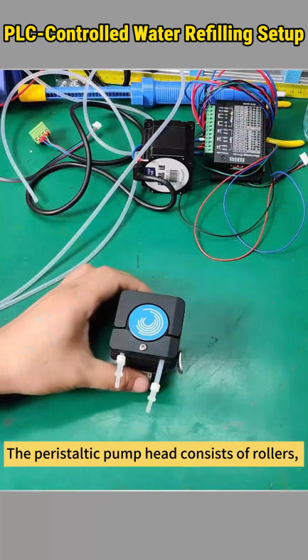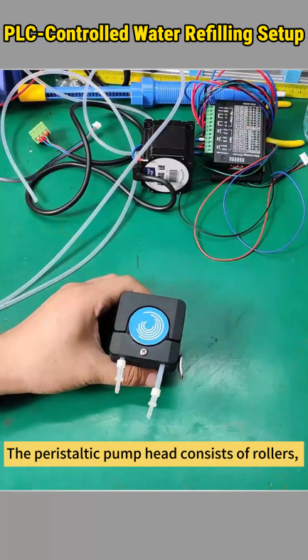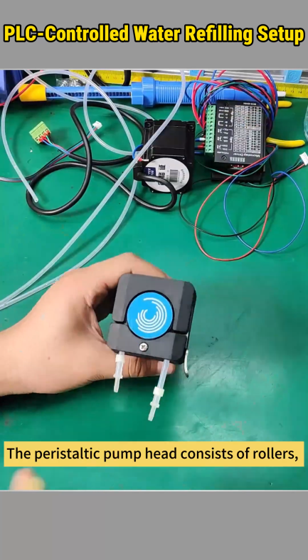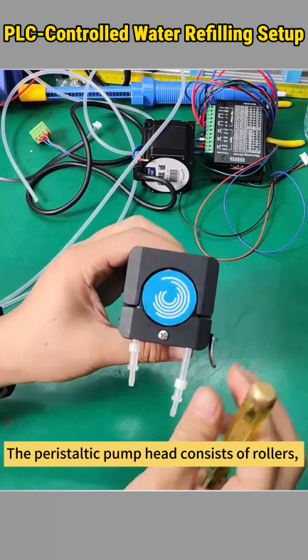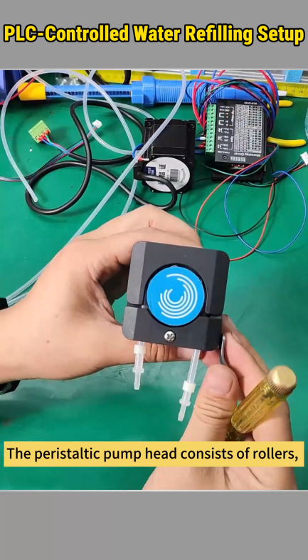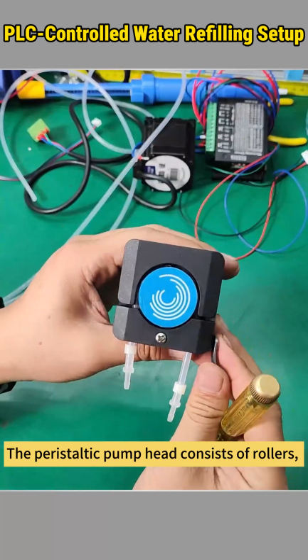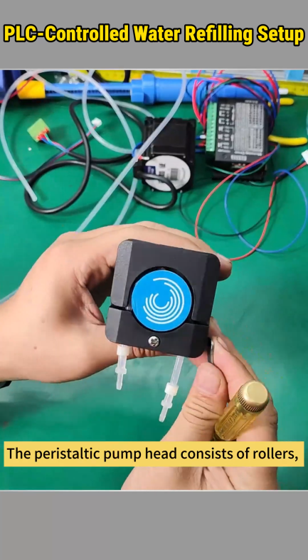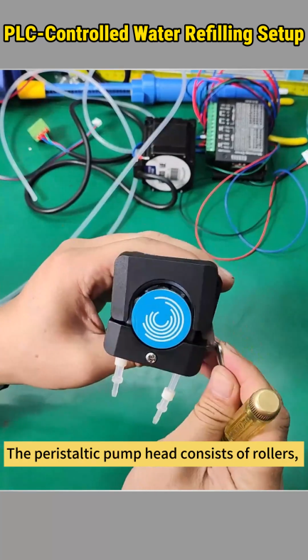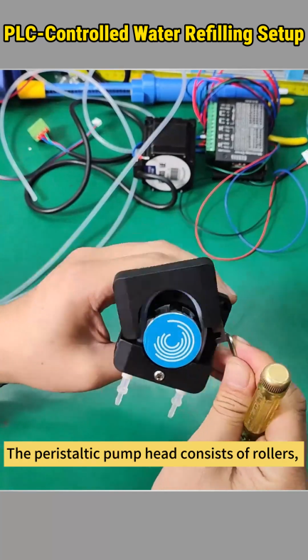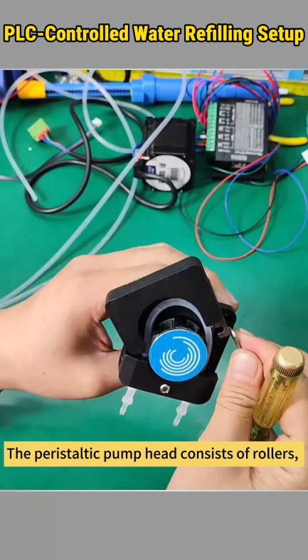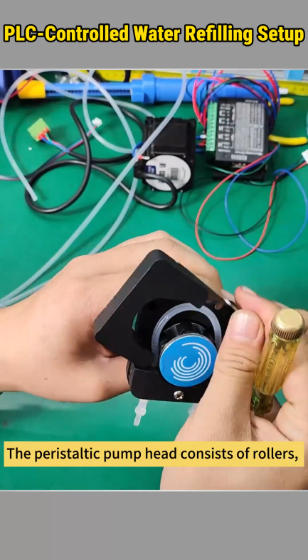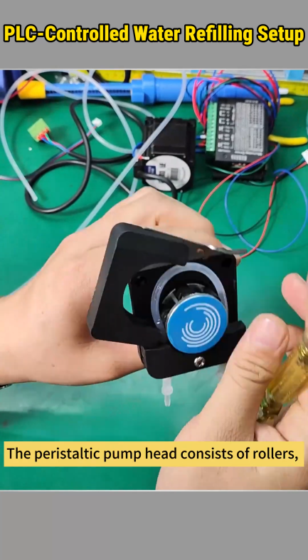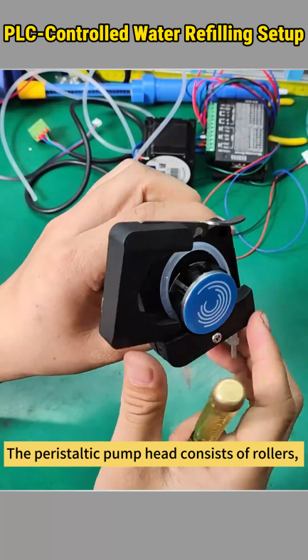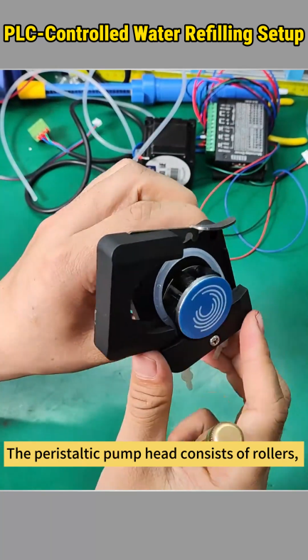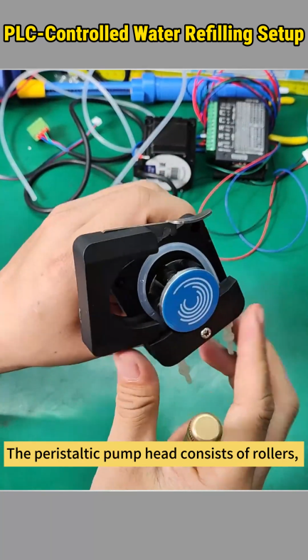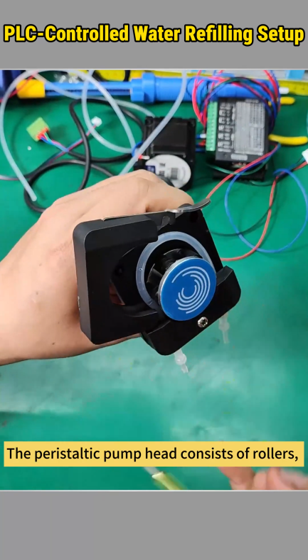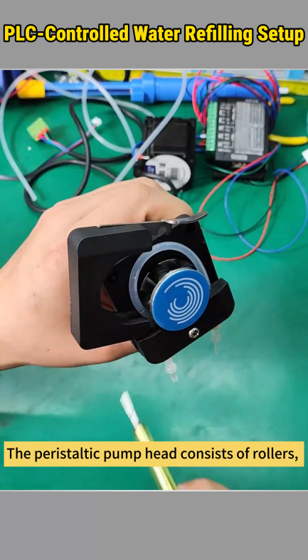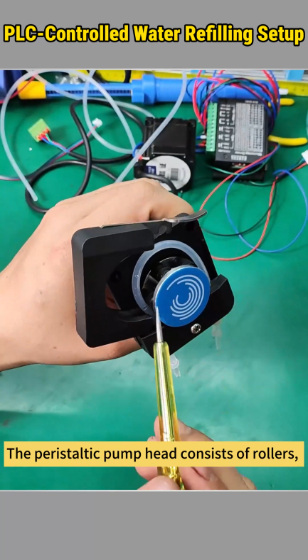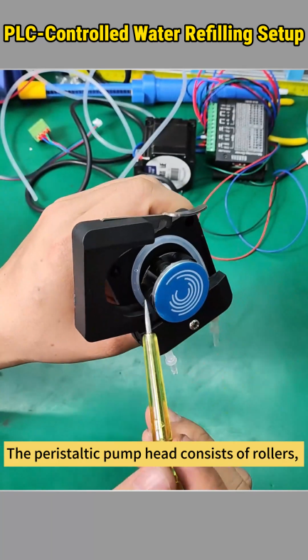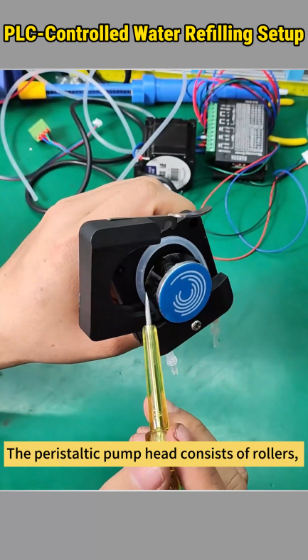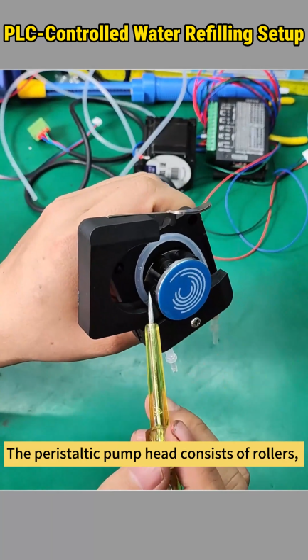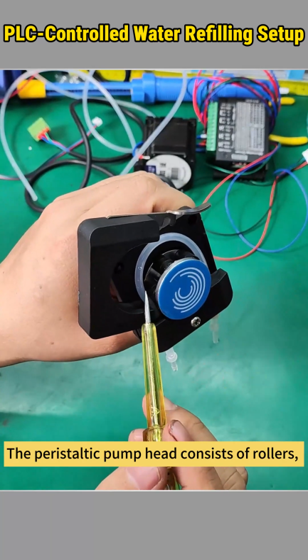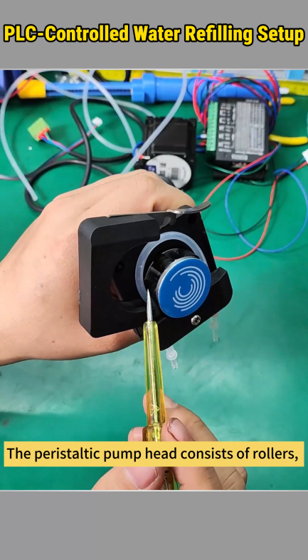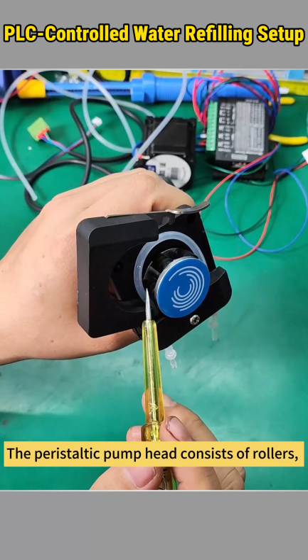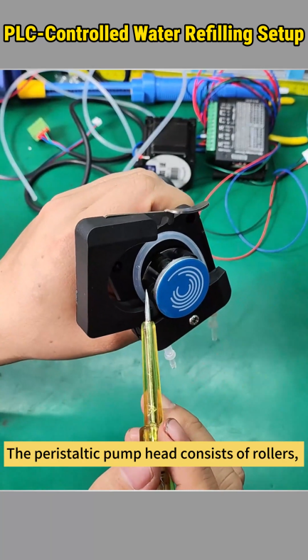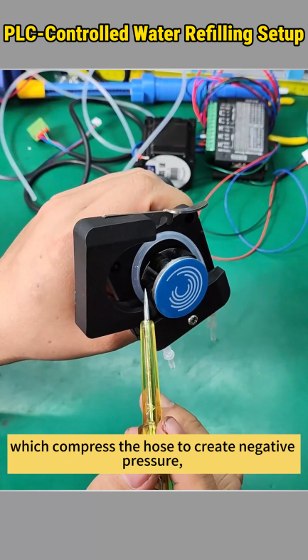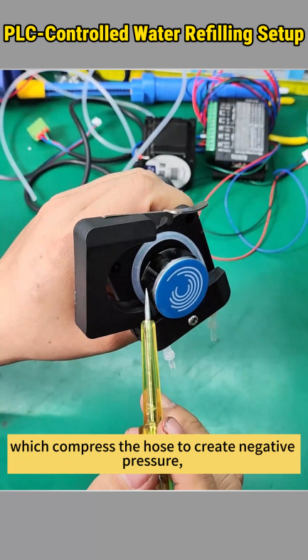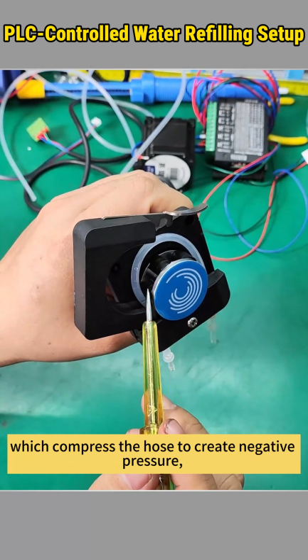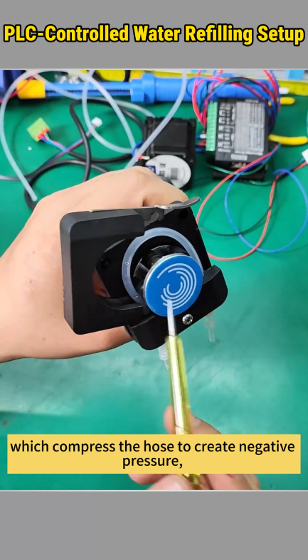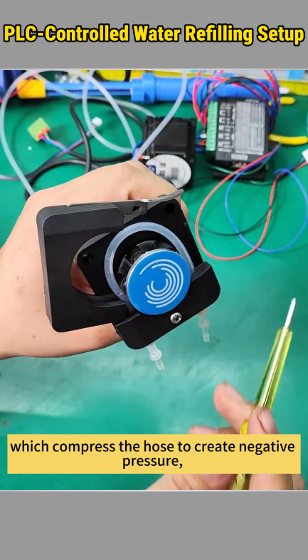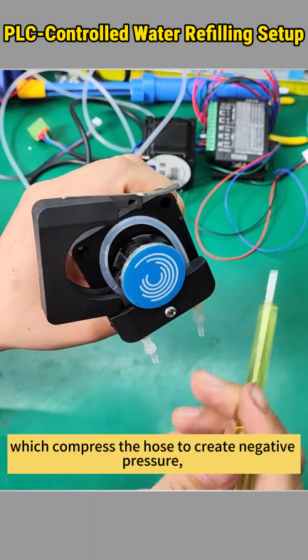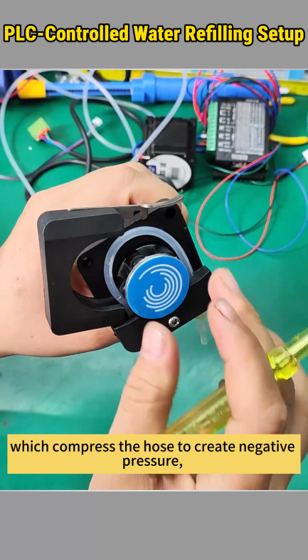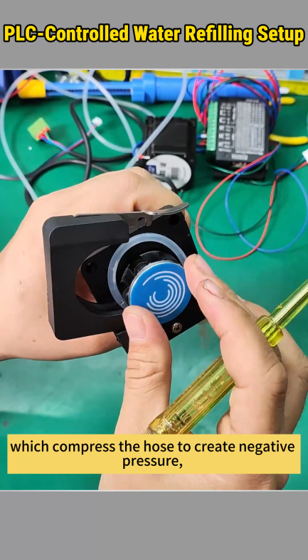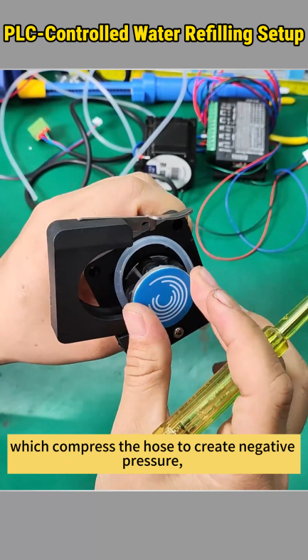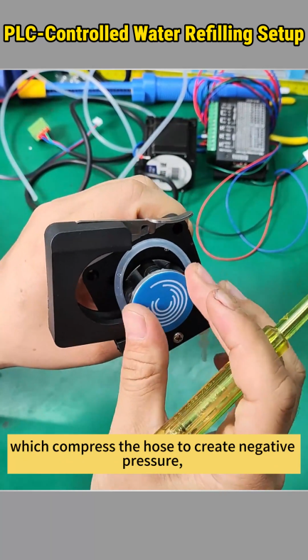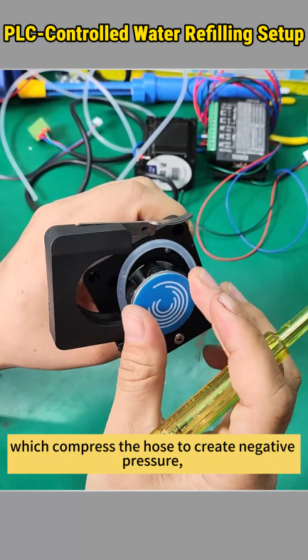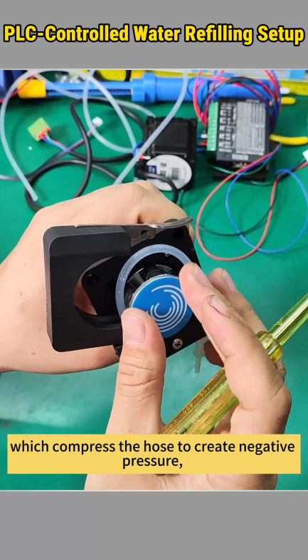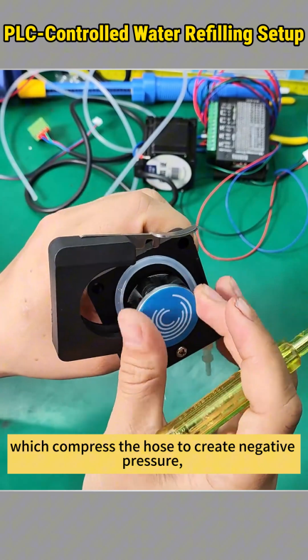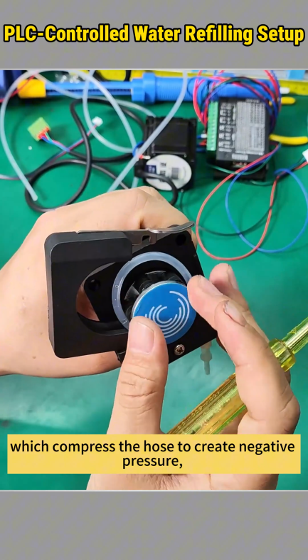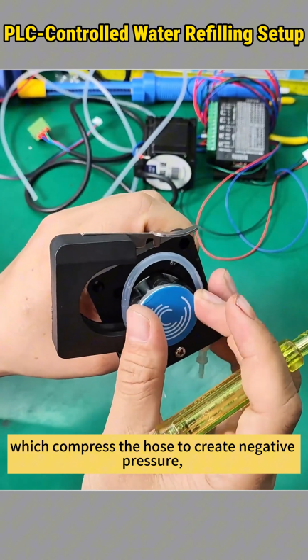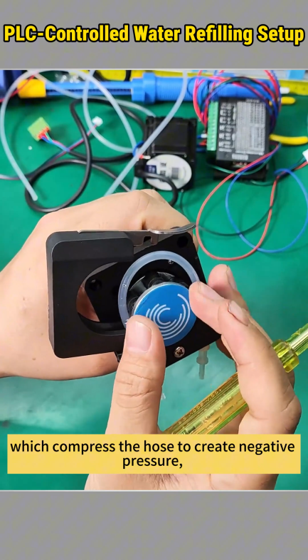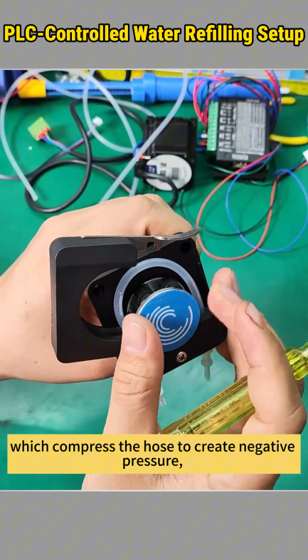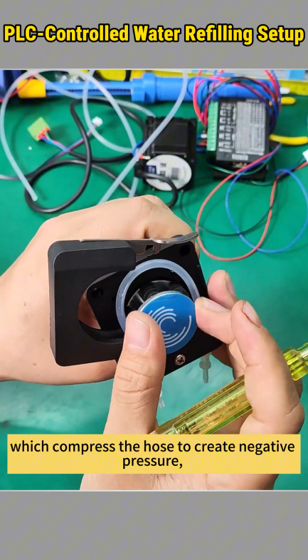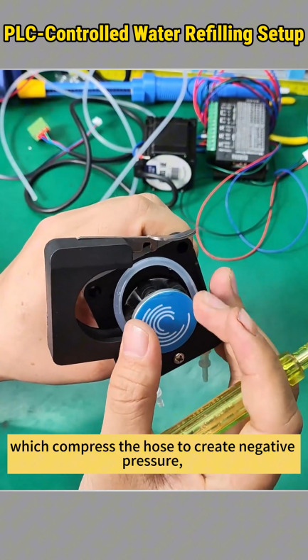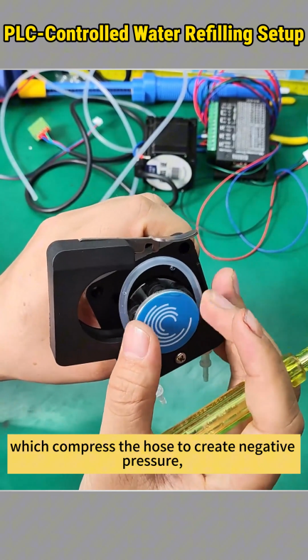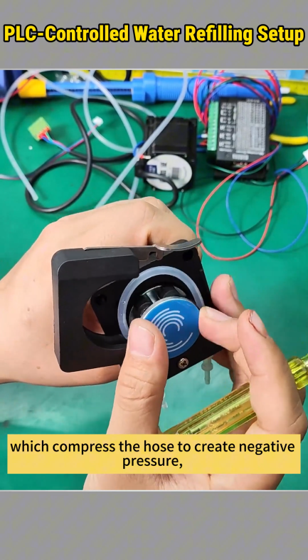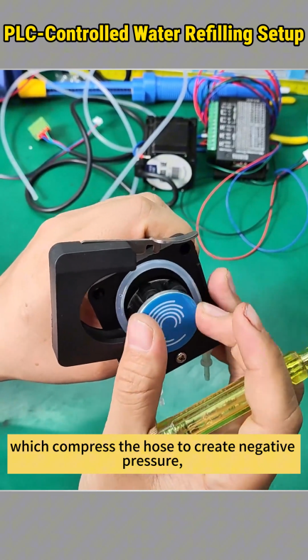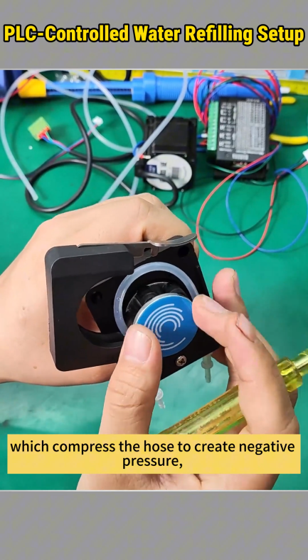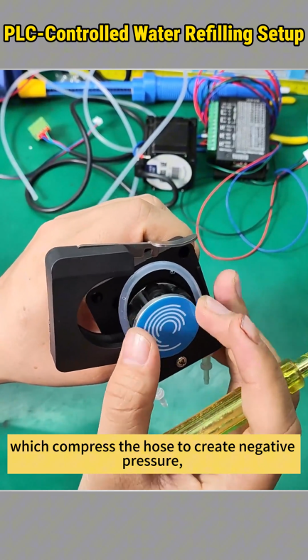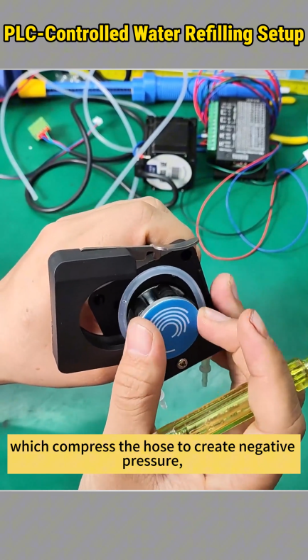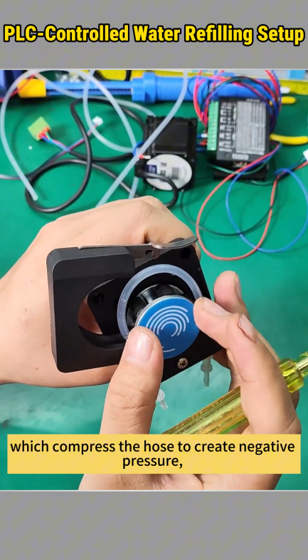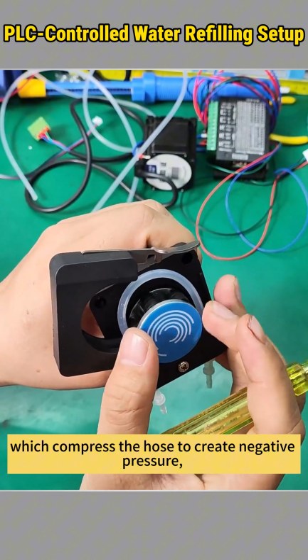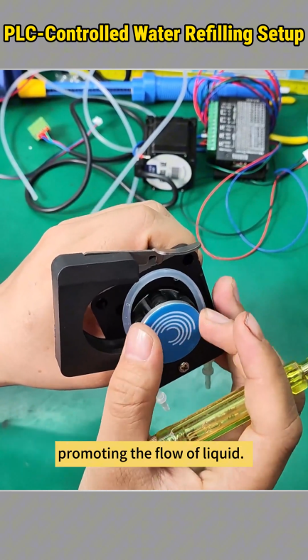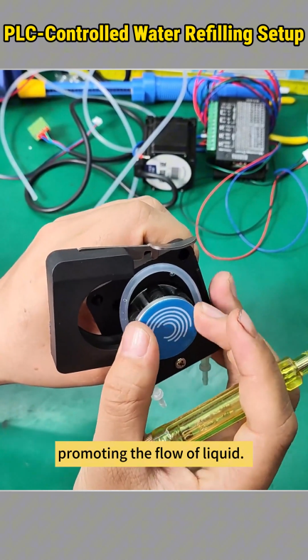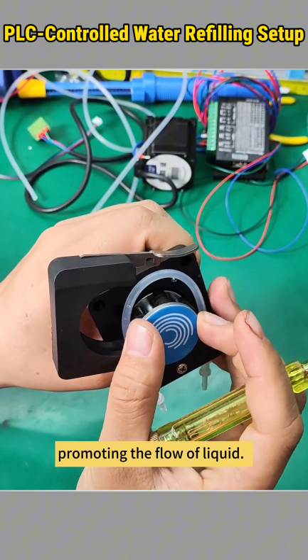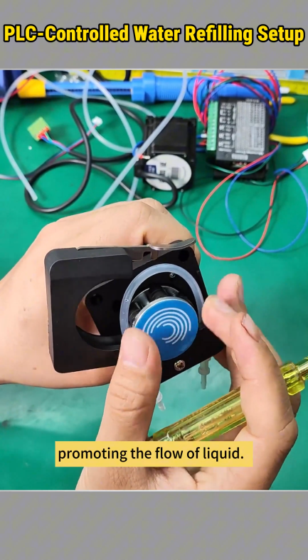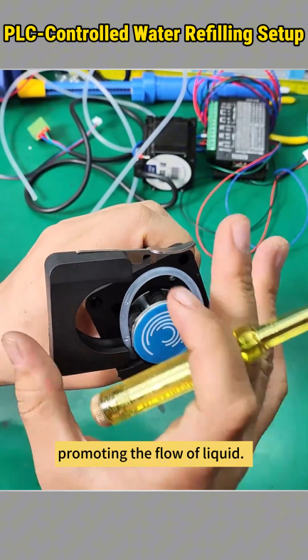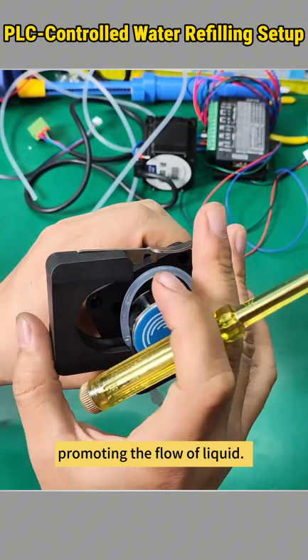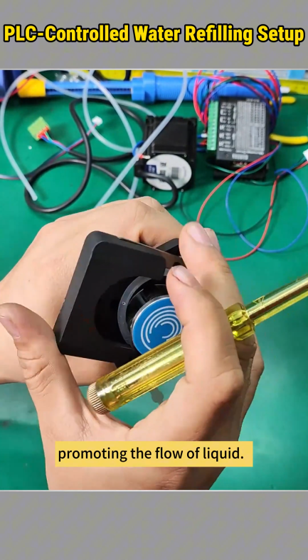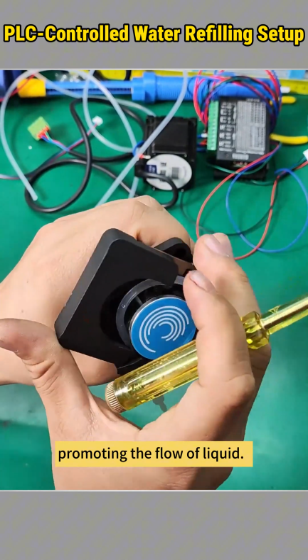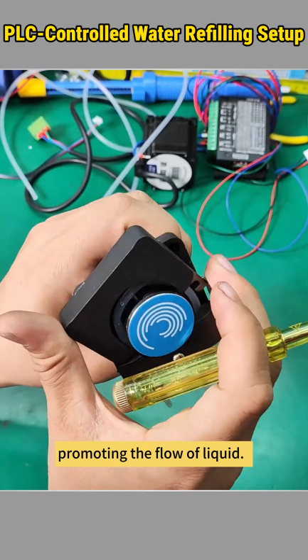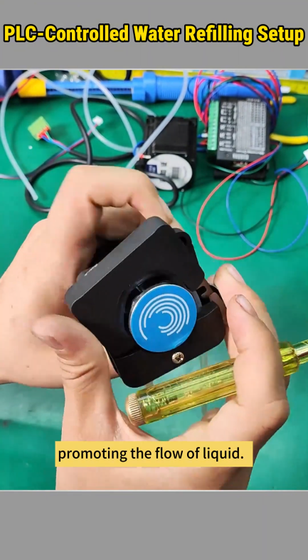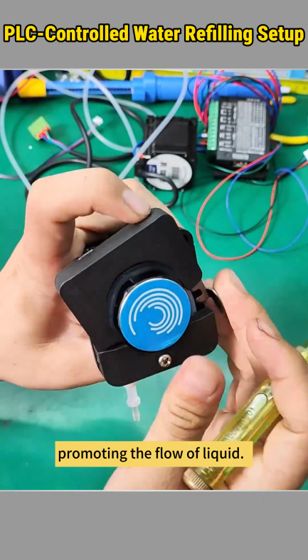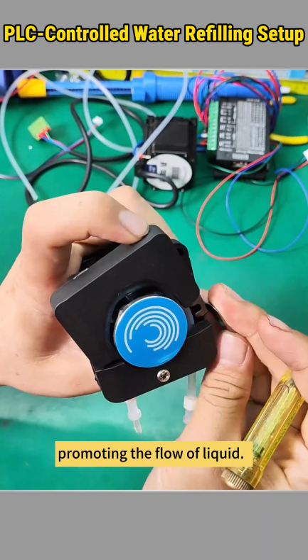The peristaltic pump head consists of rollers which compress the hose to create negative pressure, promoting the flow of liquid.